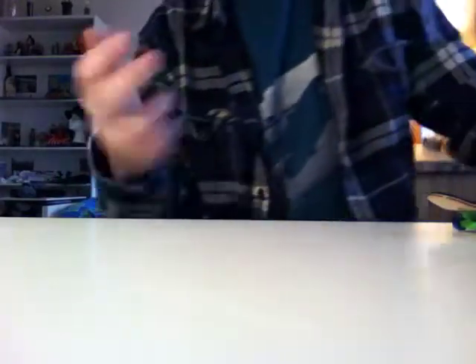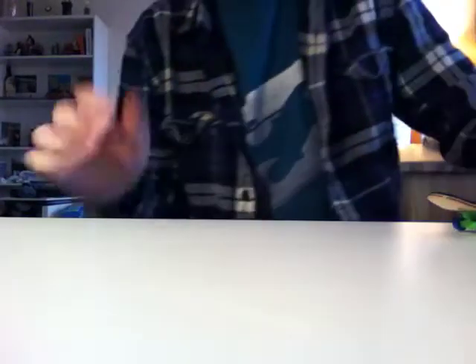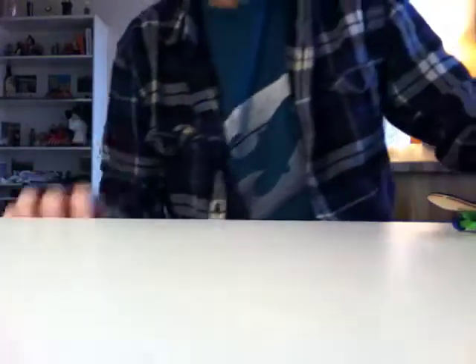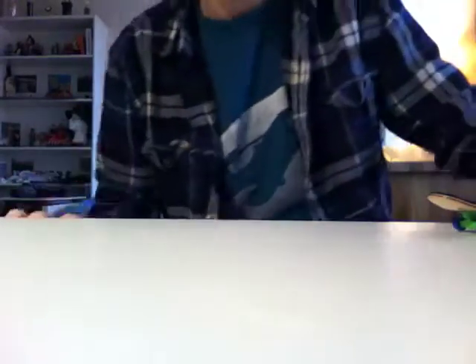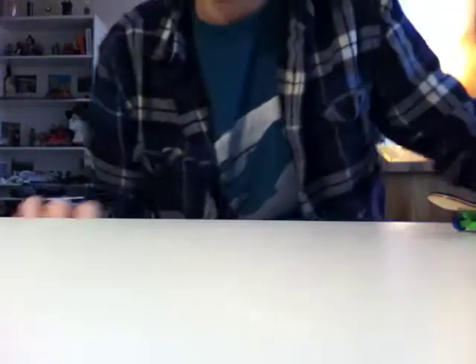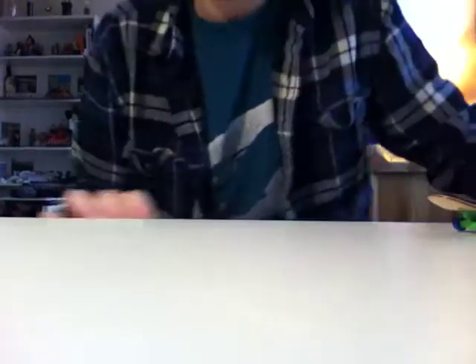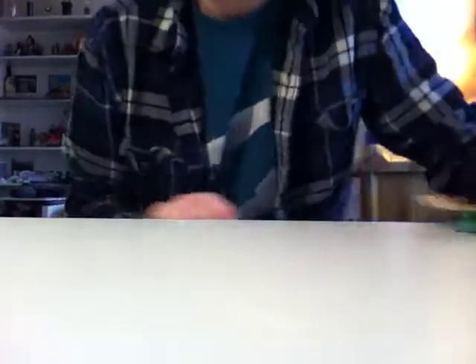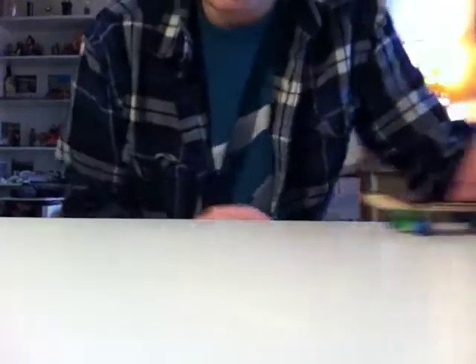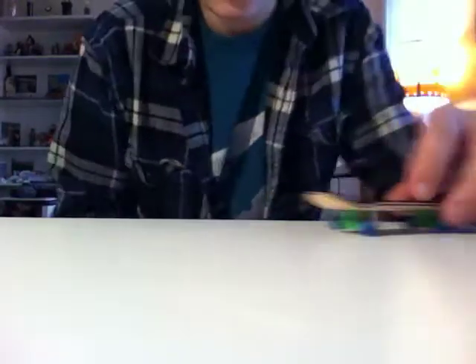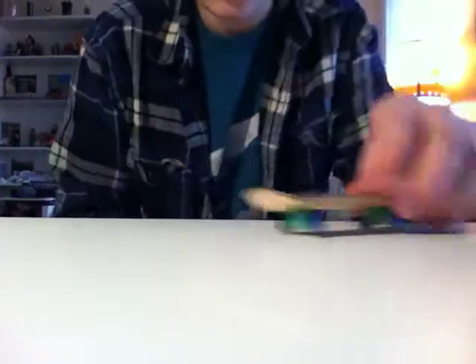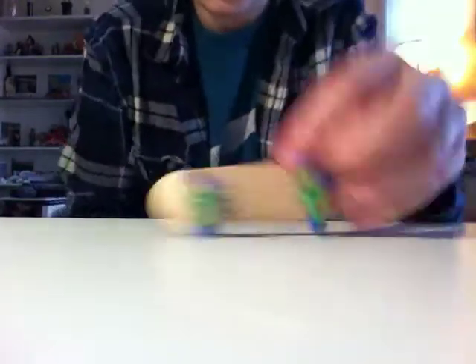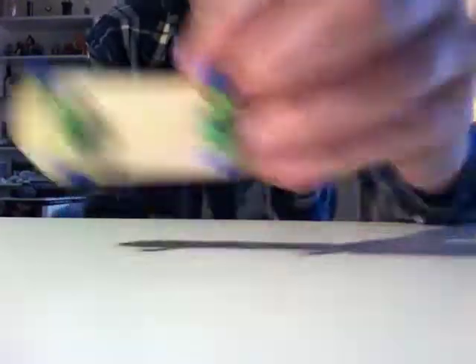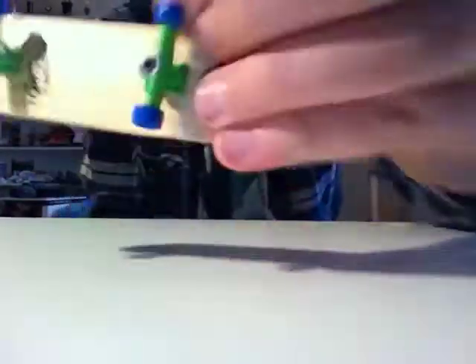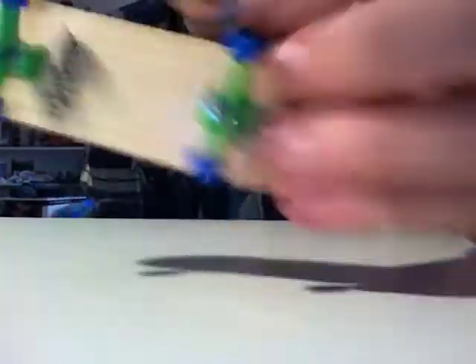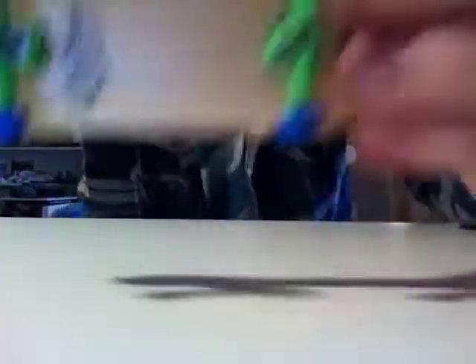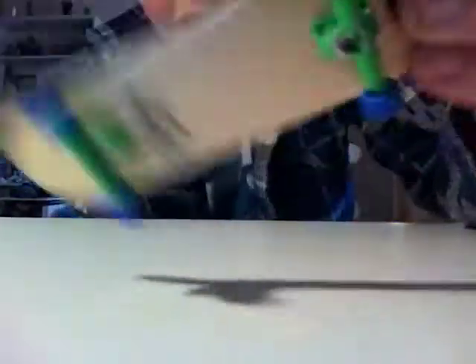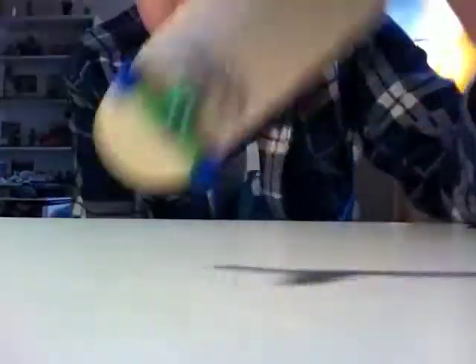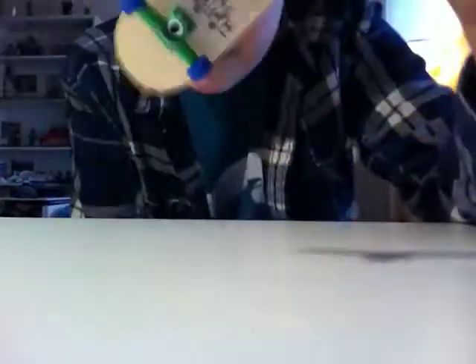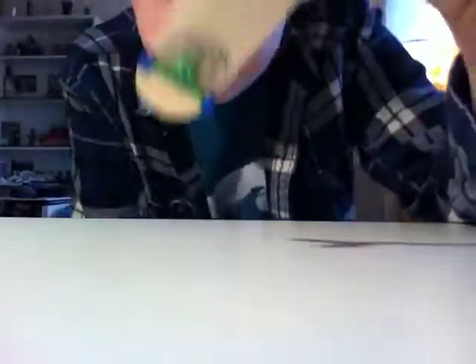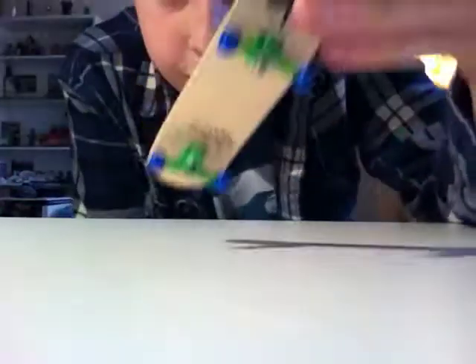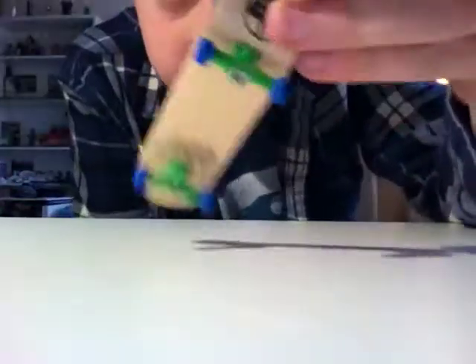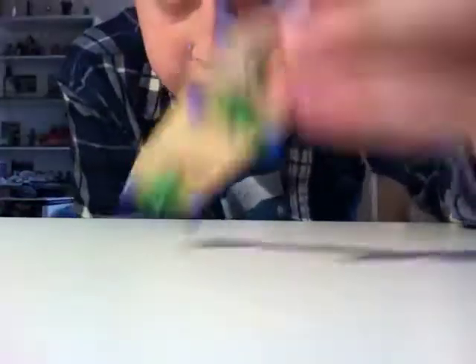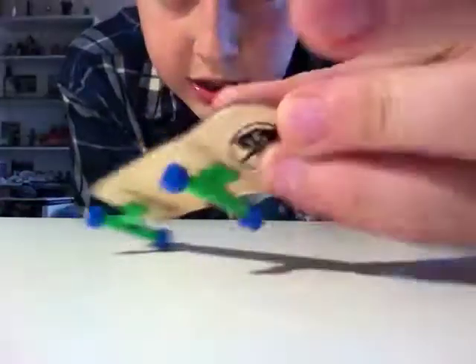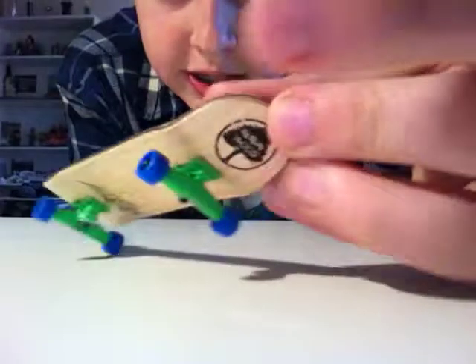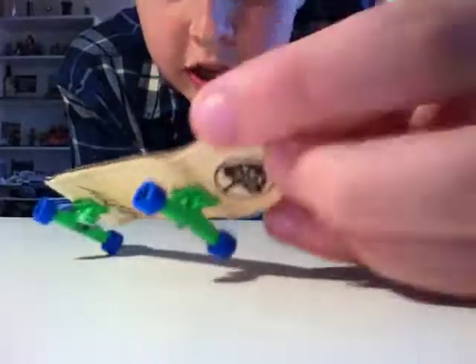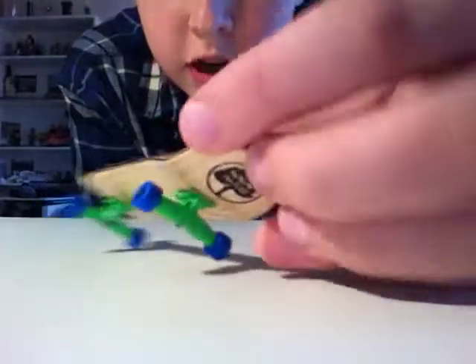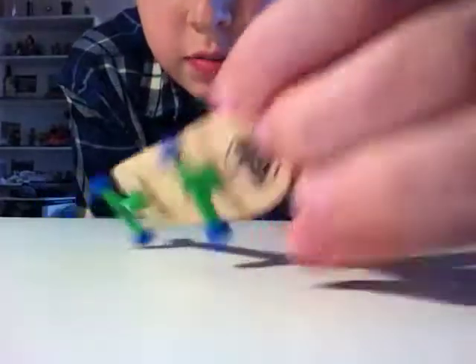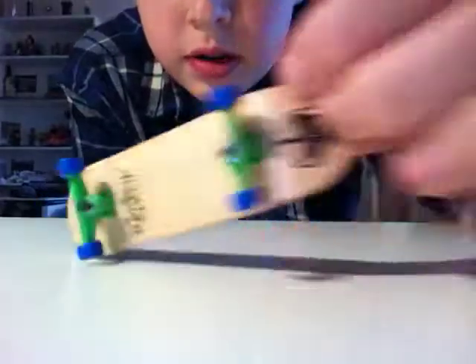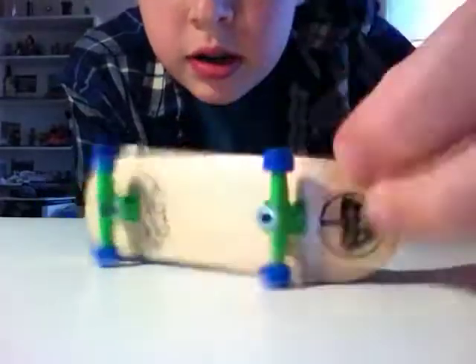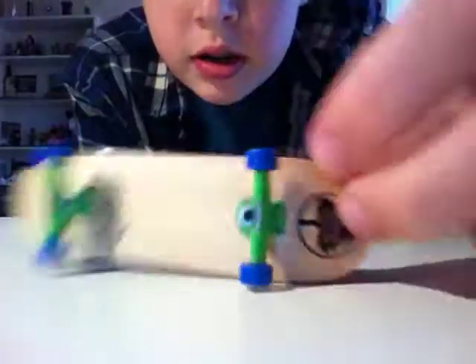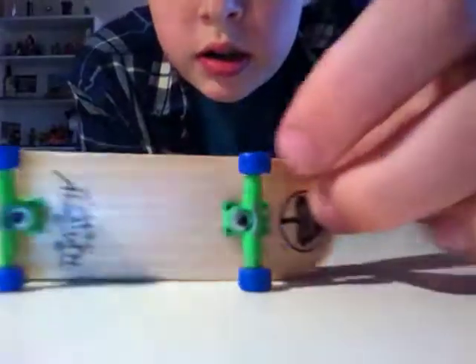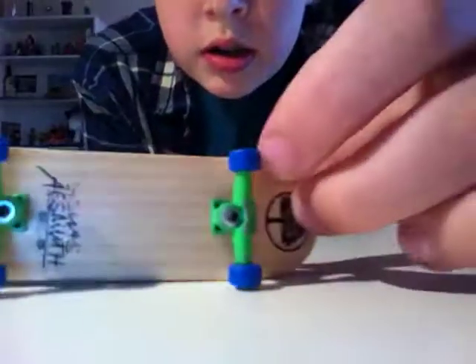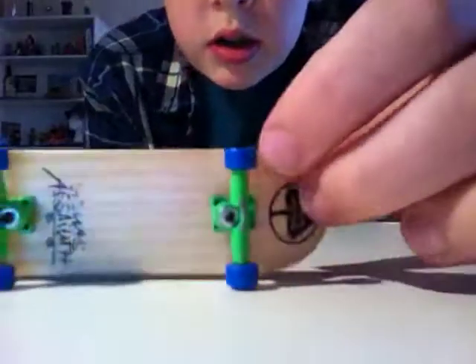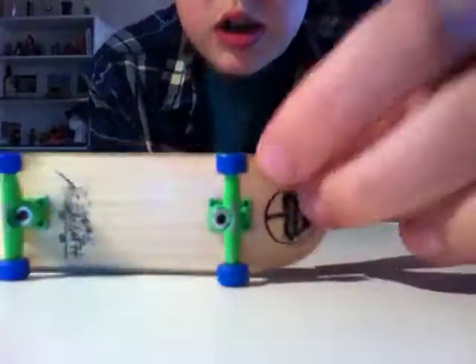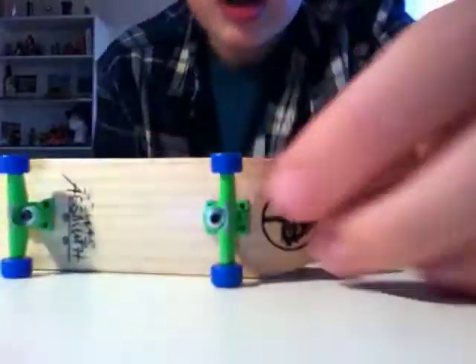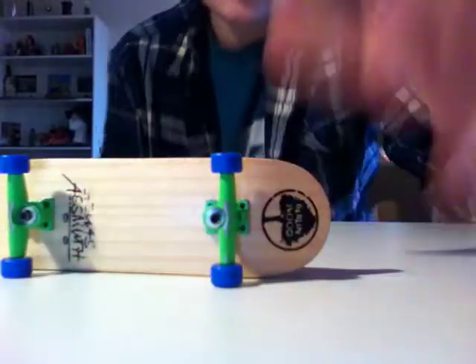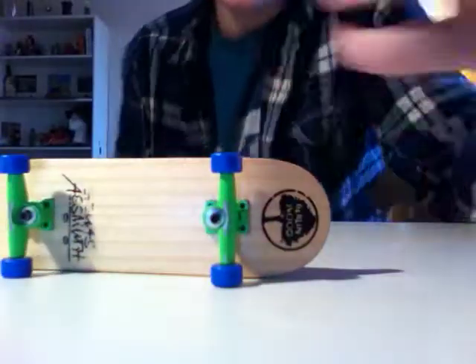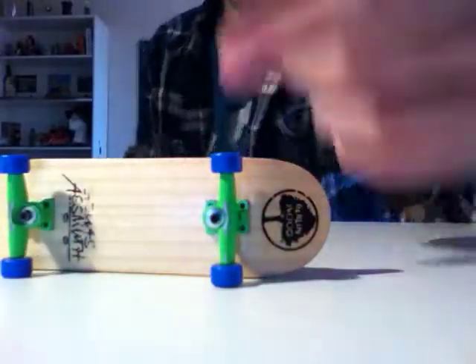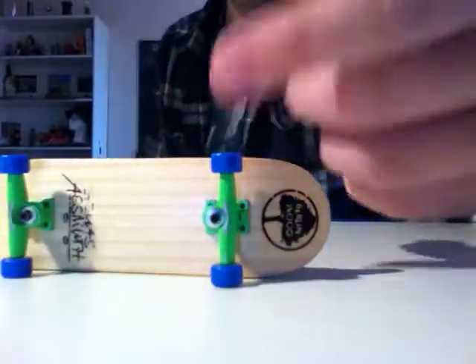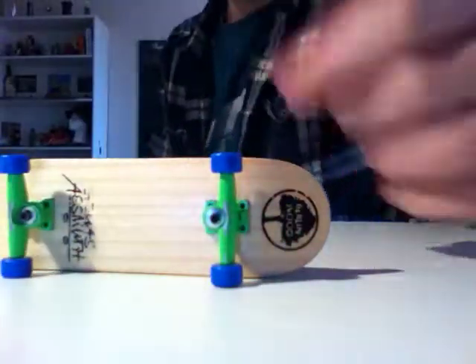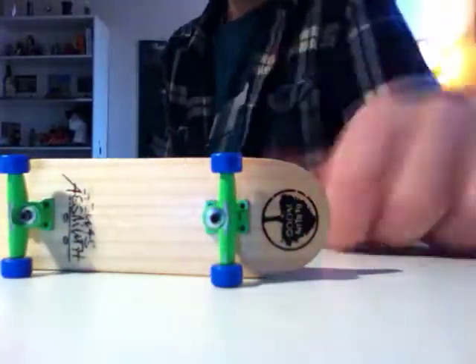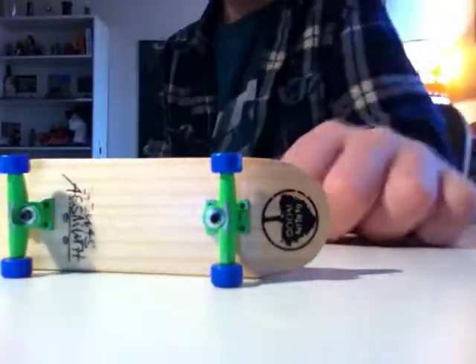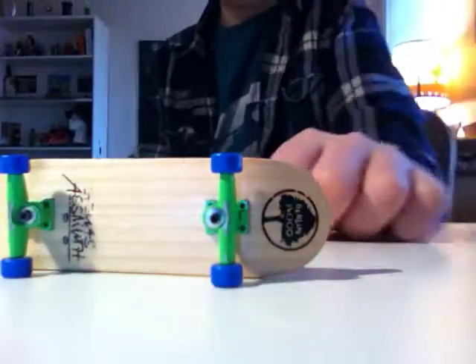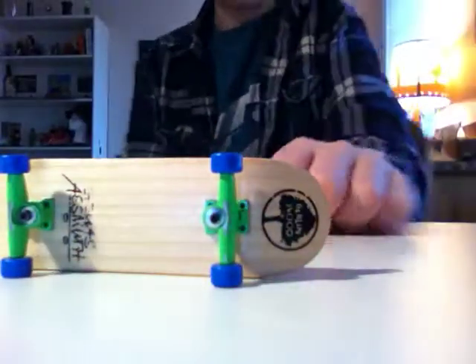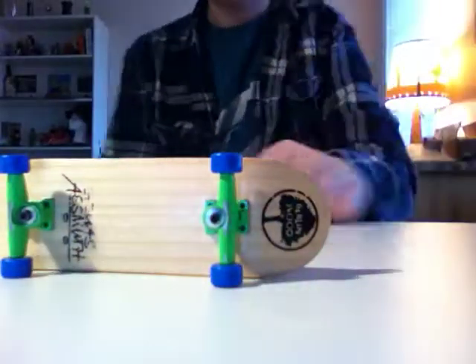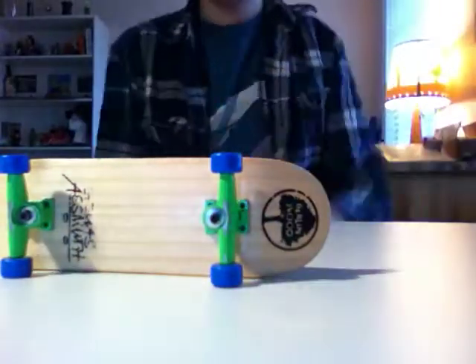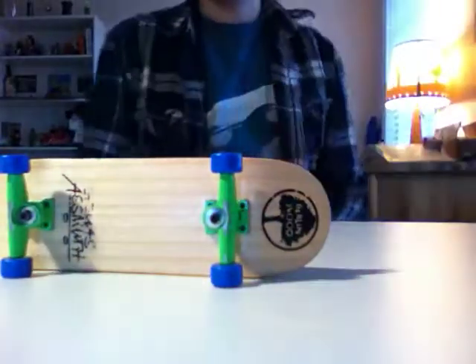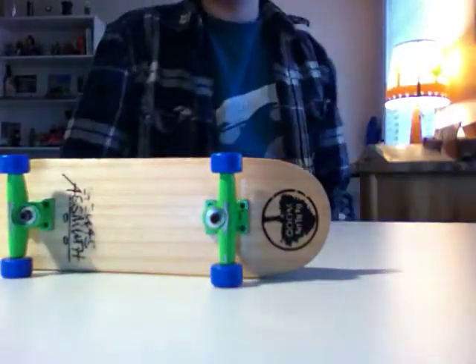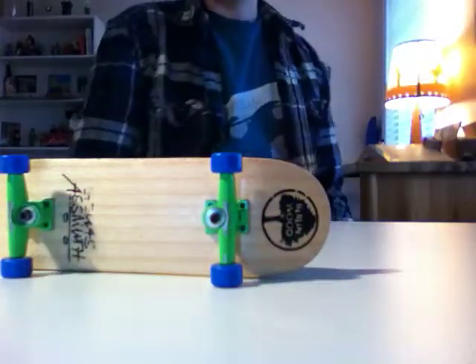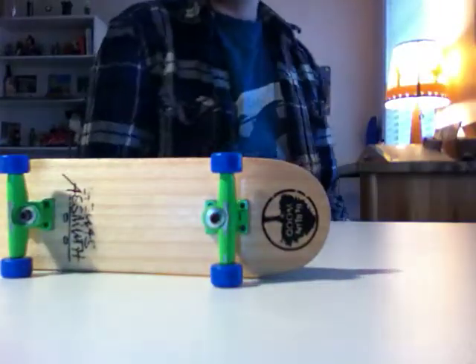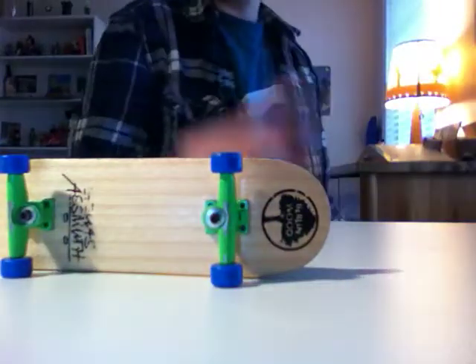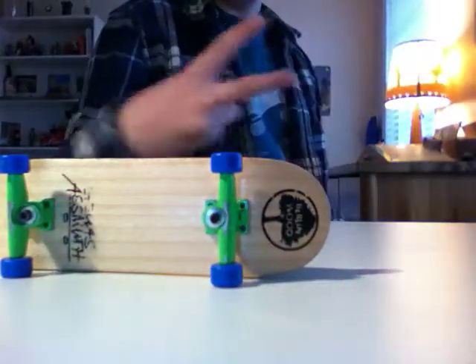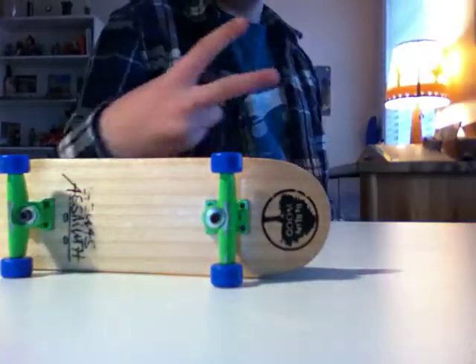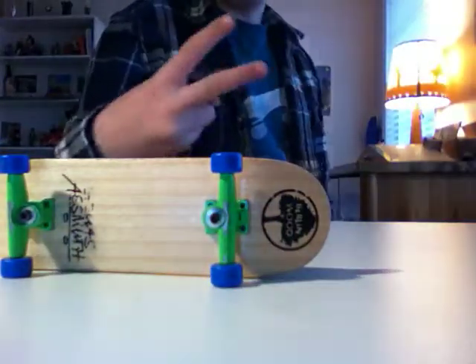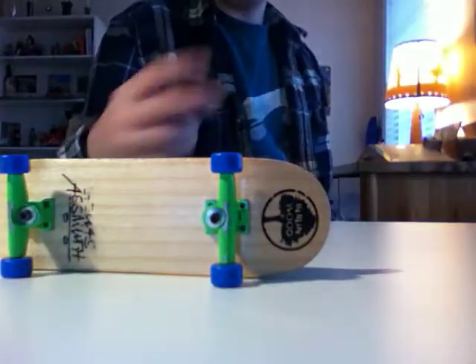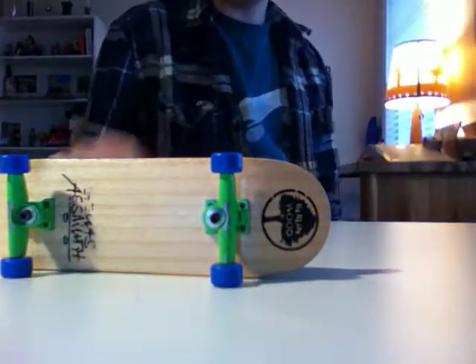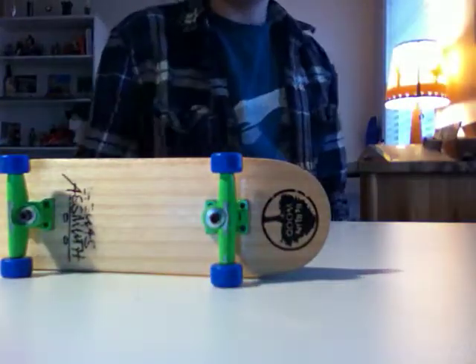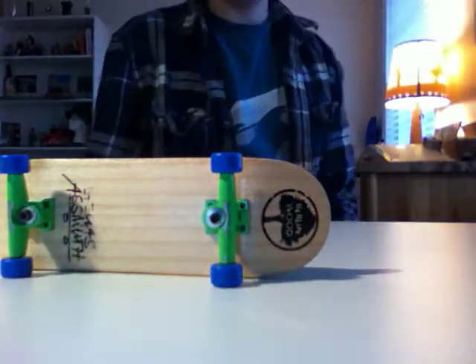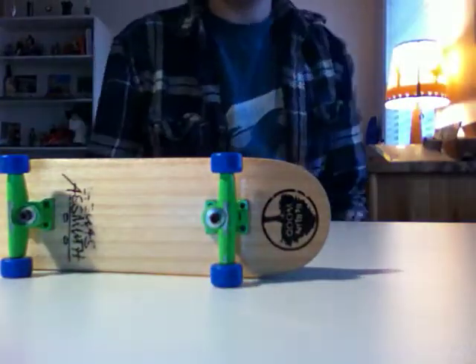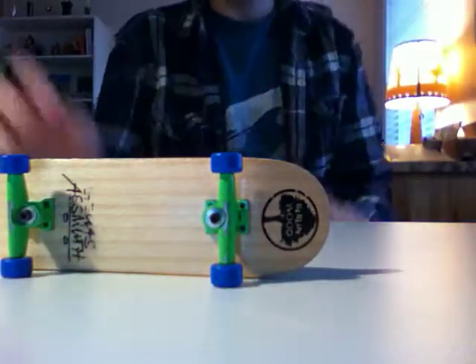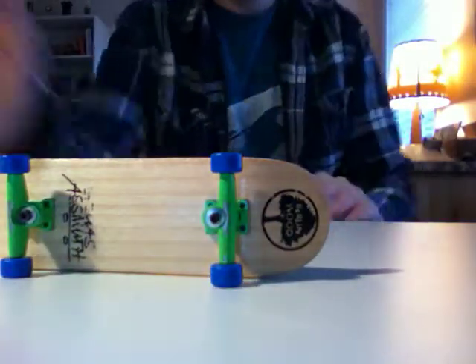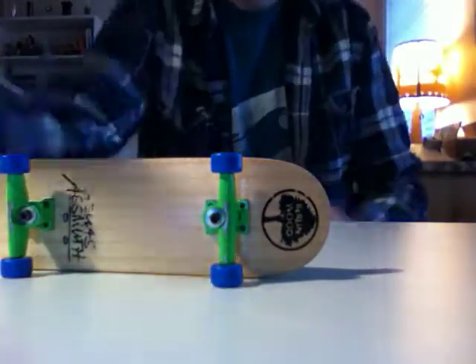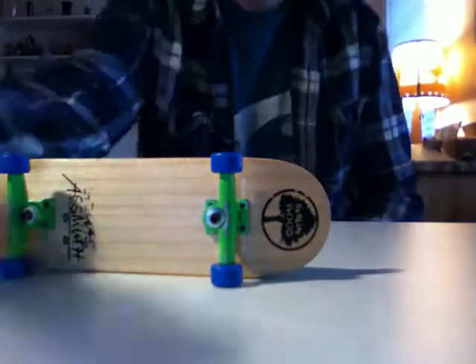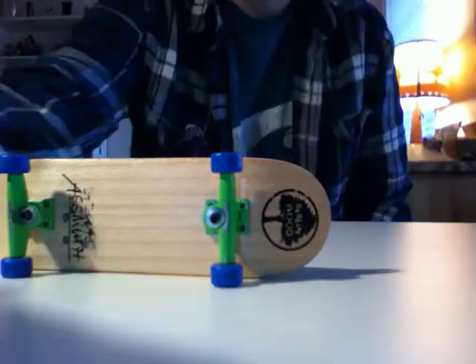Anyway, that's my setup — comment, rate, subscribe. Peace!